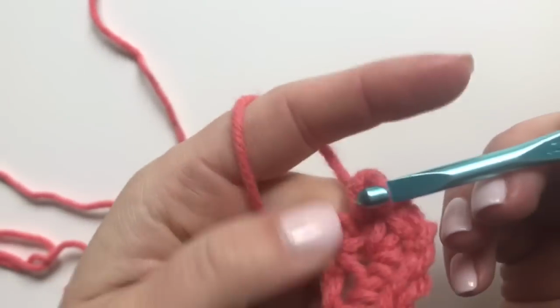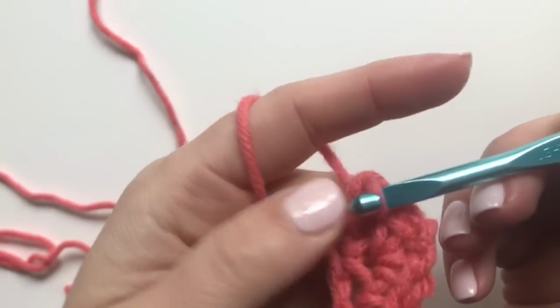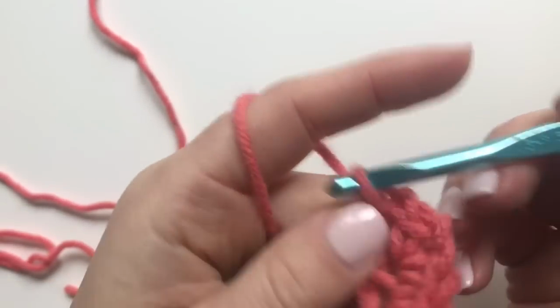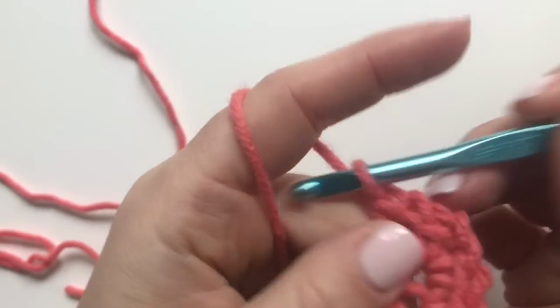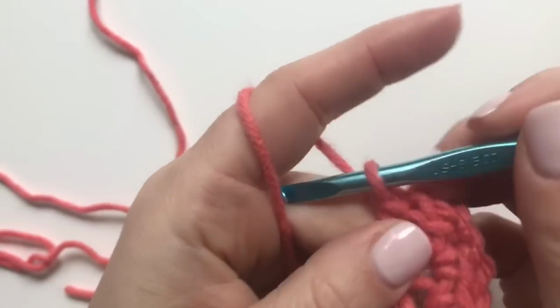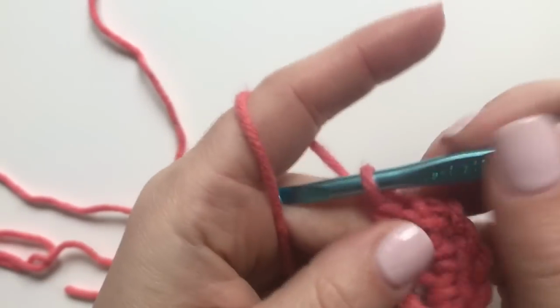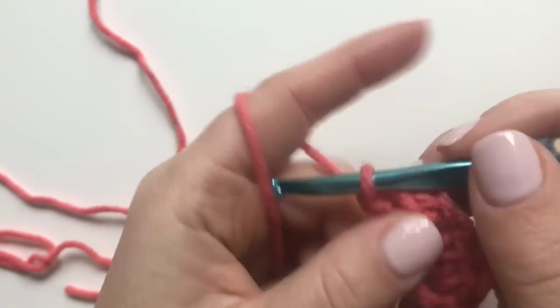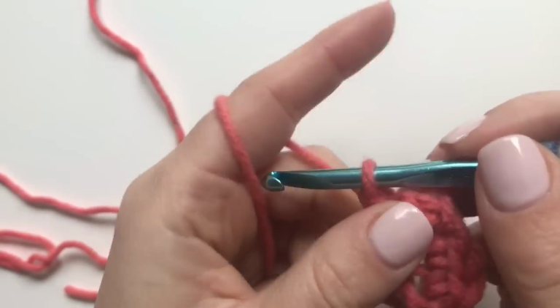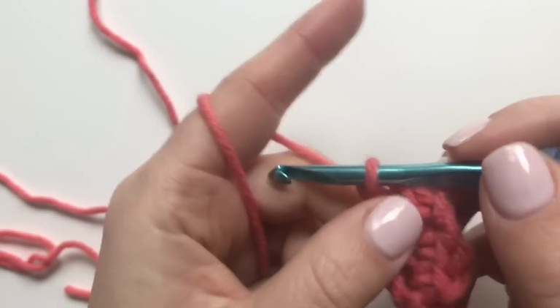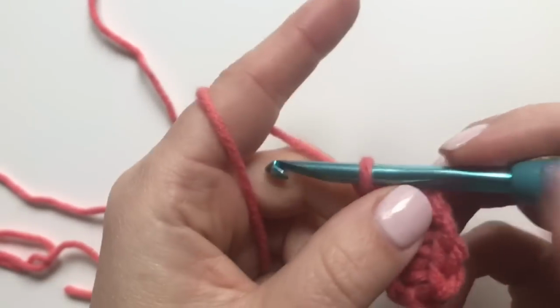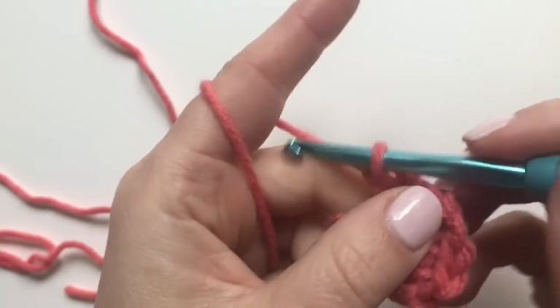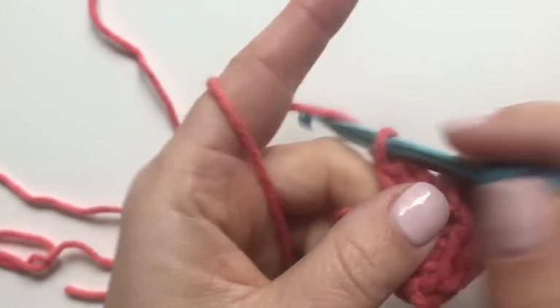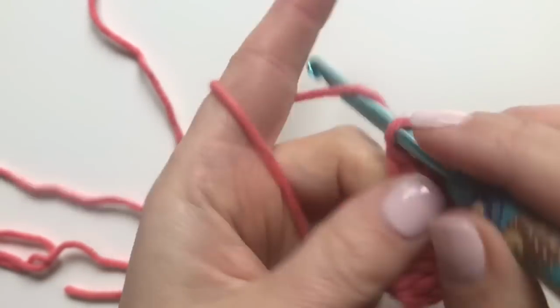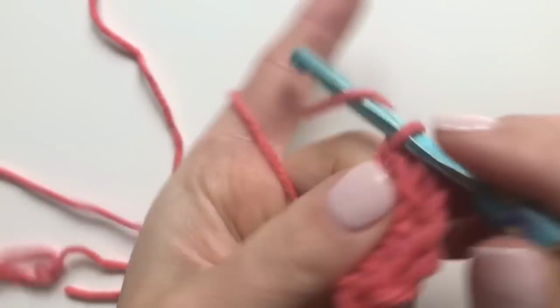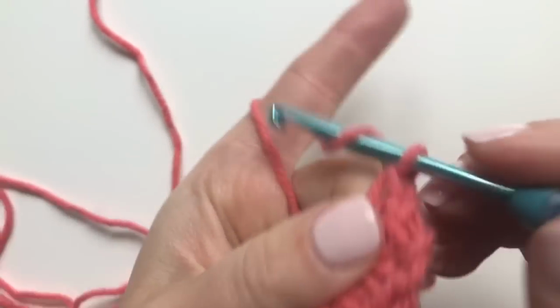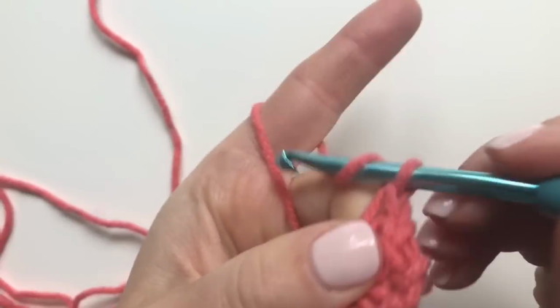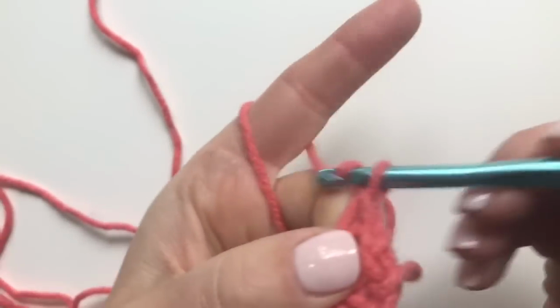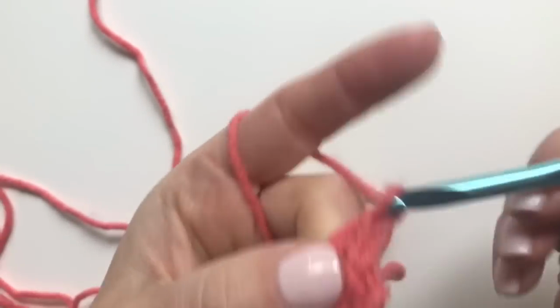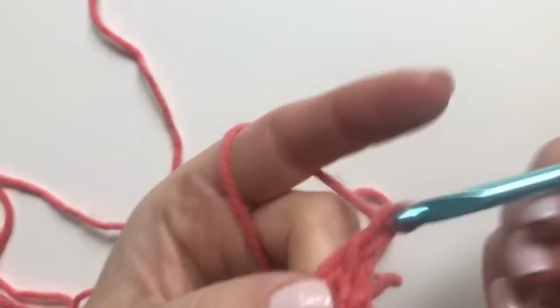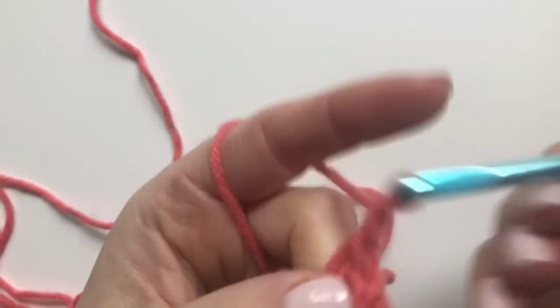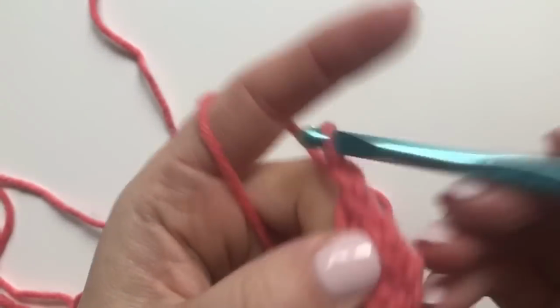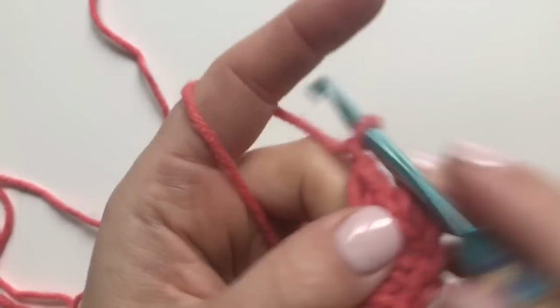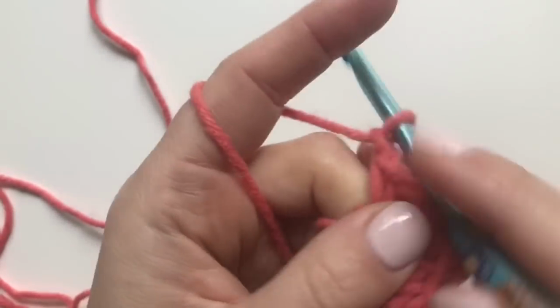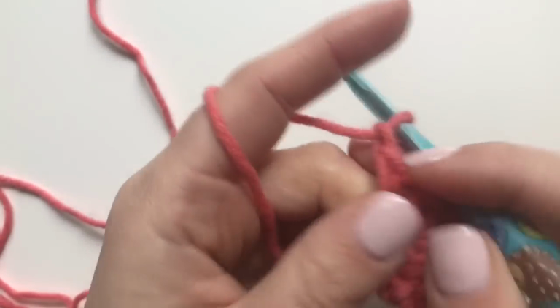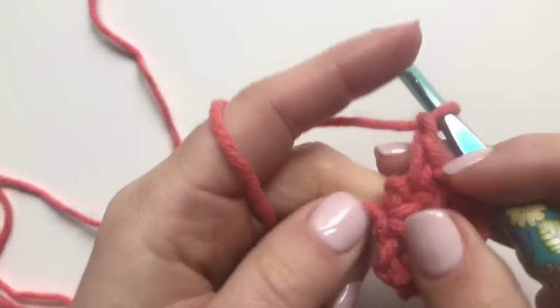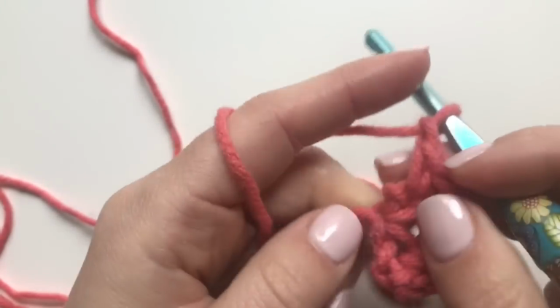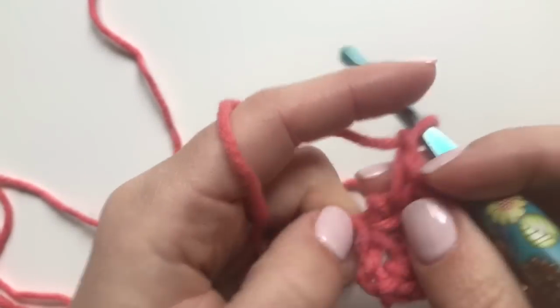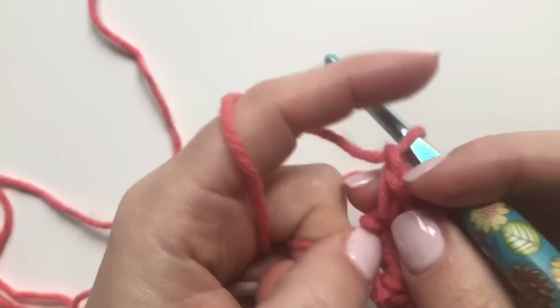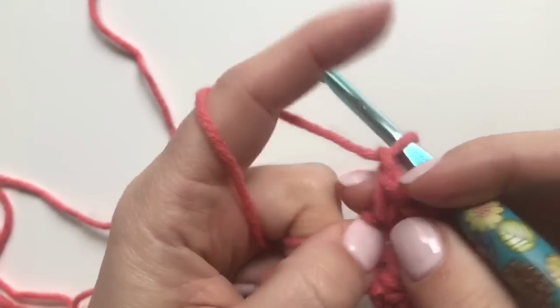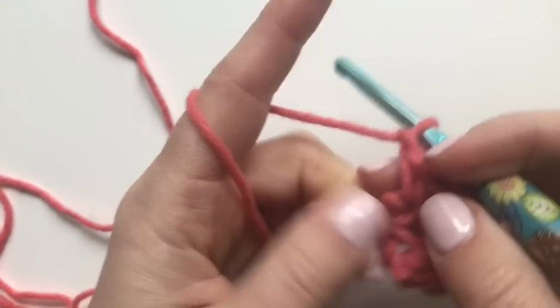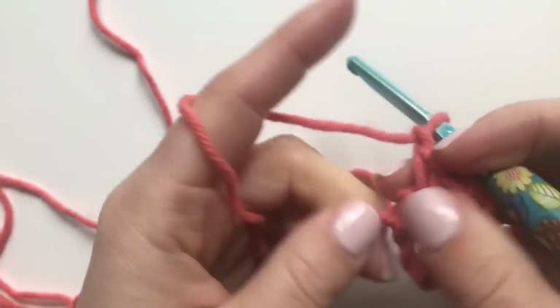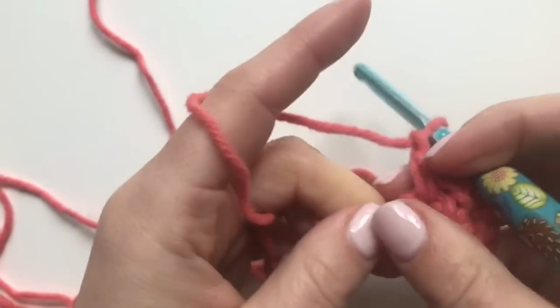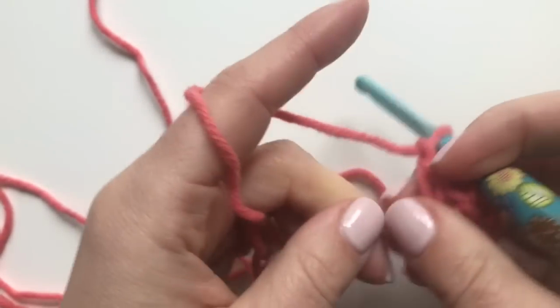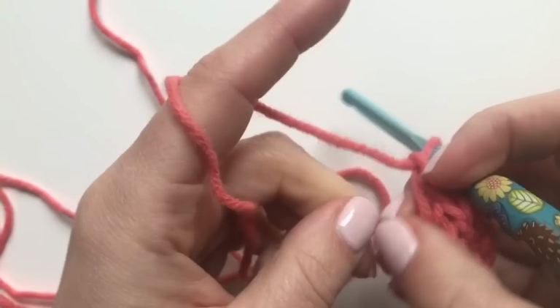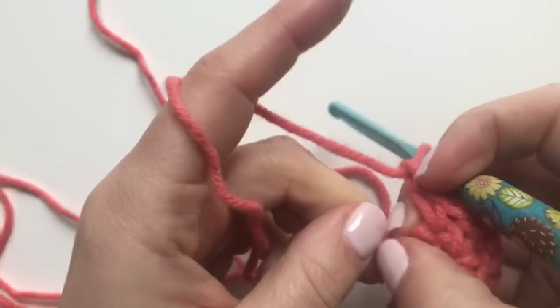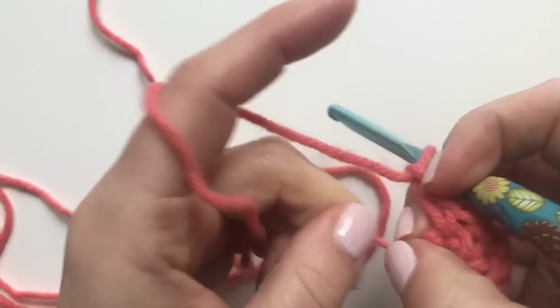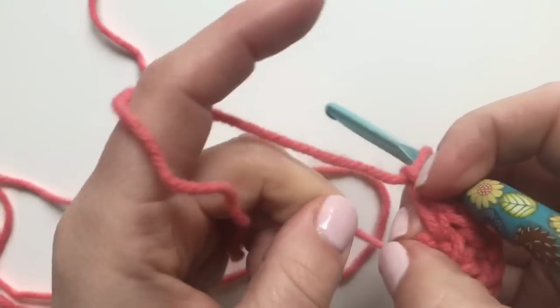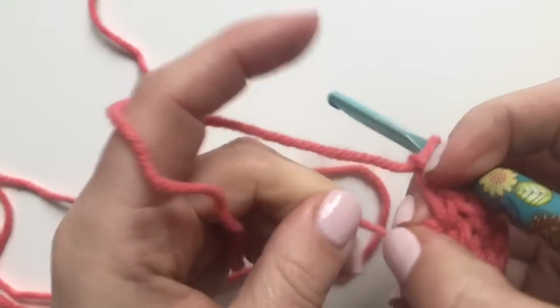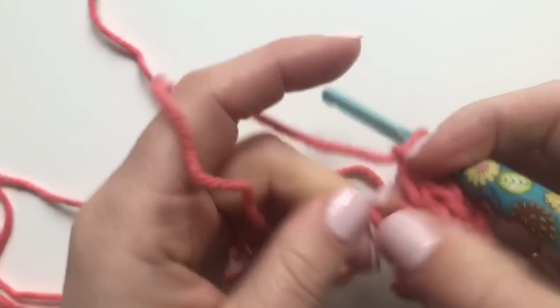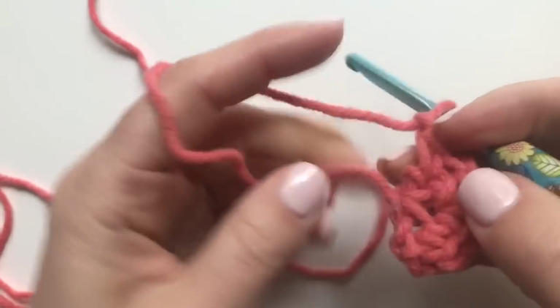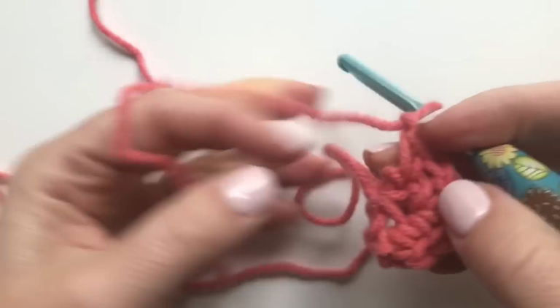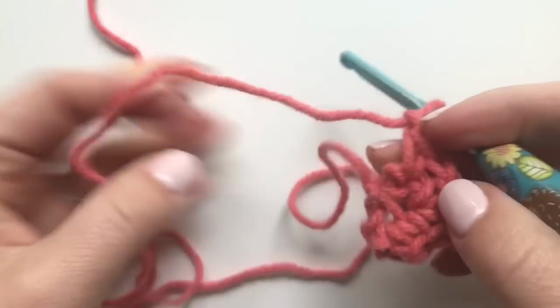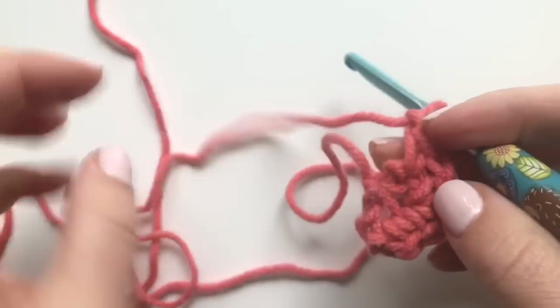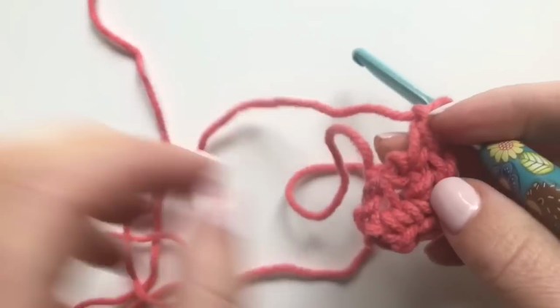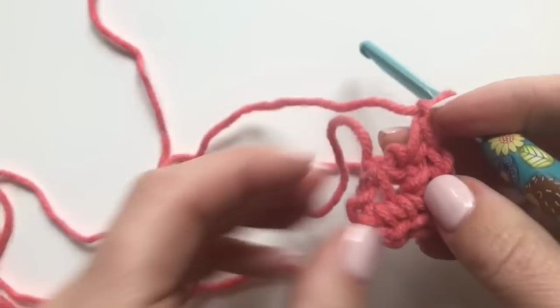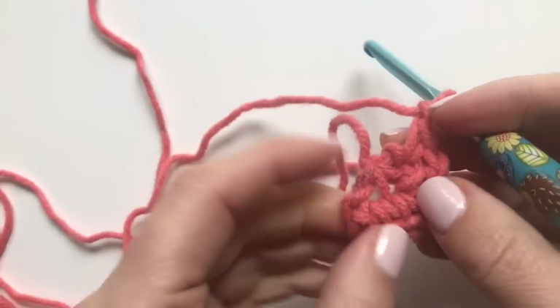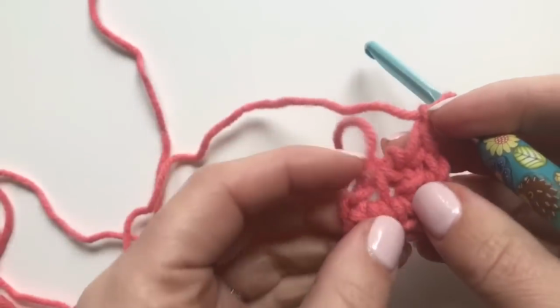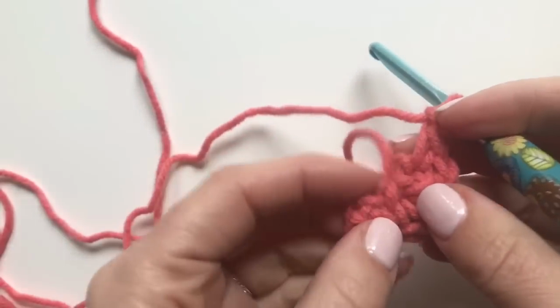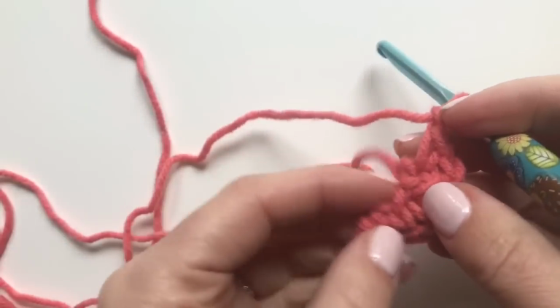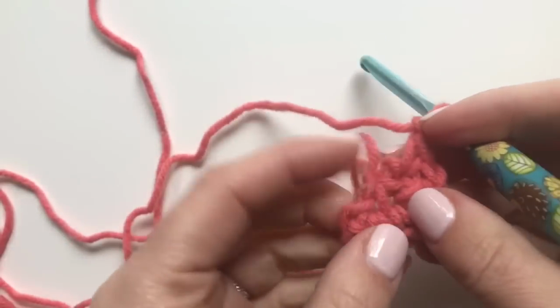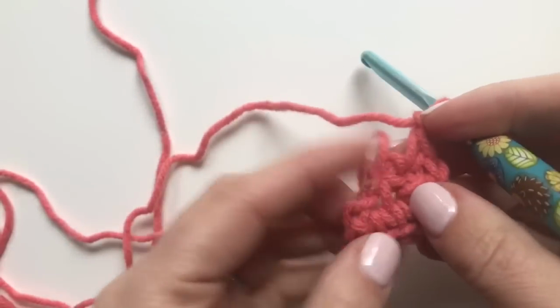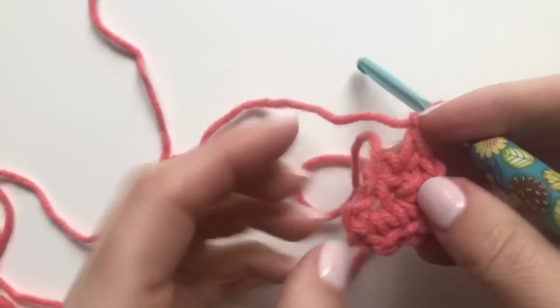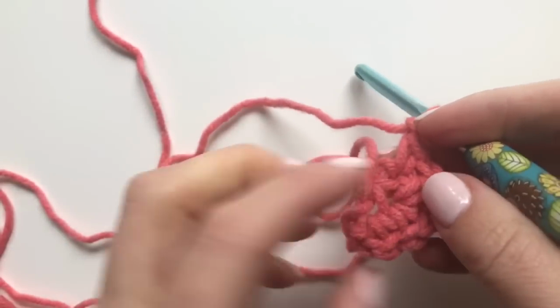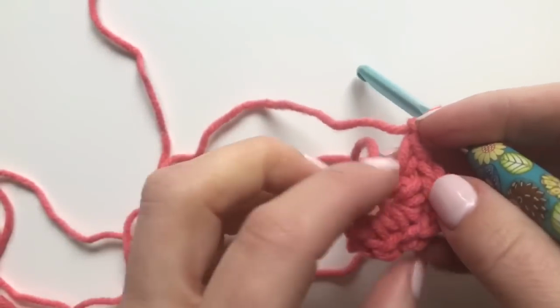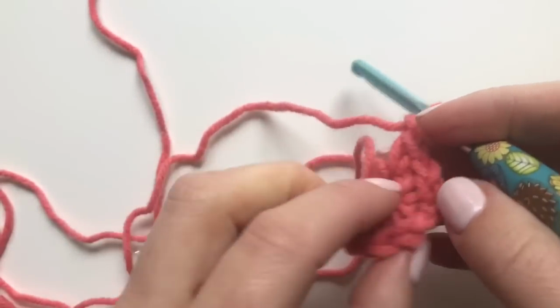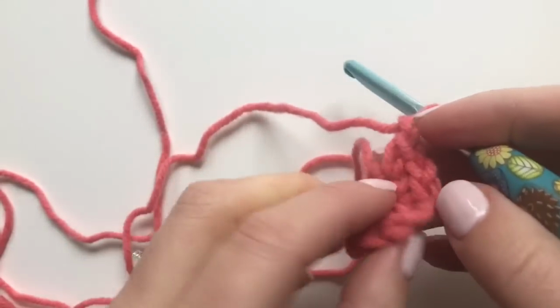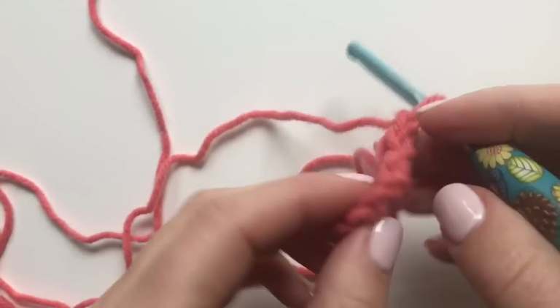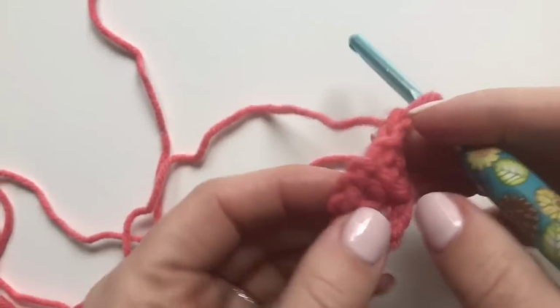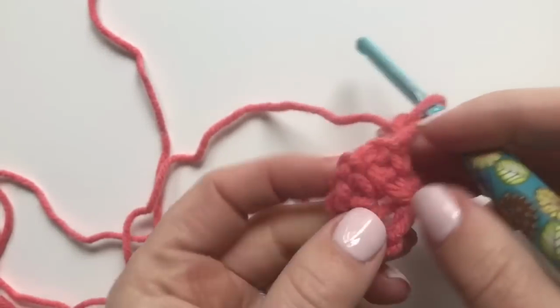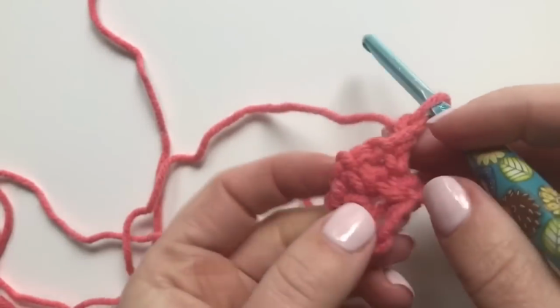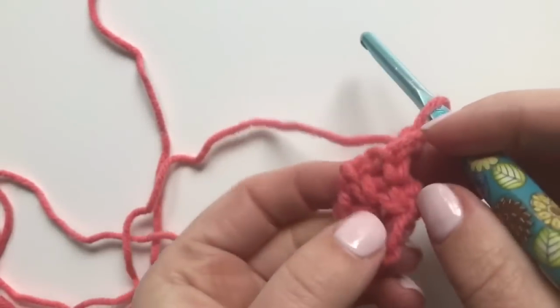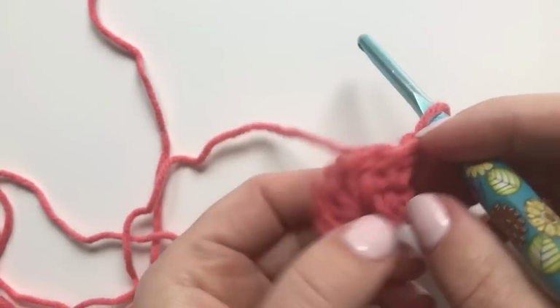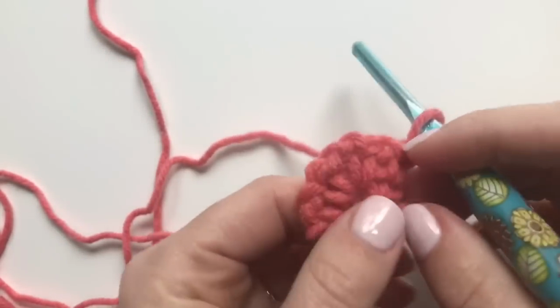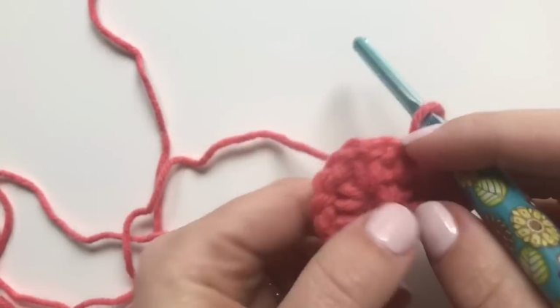Chain one and turn. Just make sure you keep that tight there in the middle.